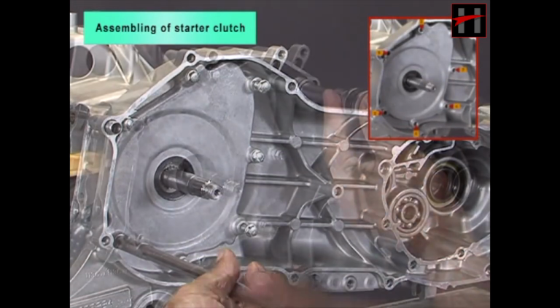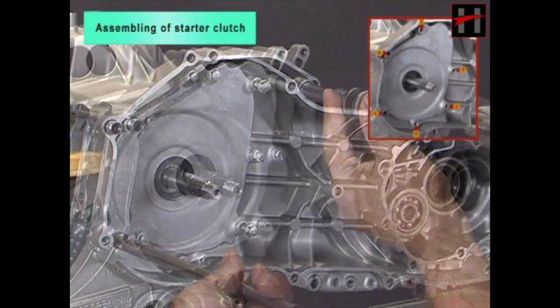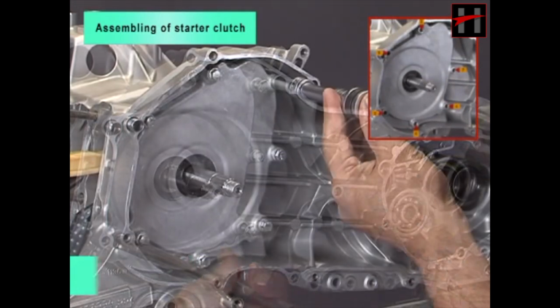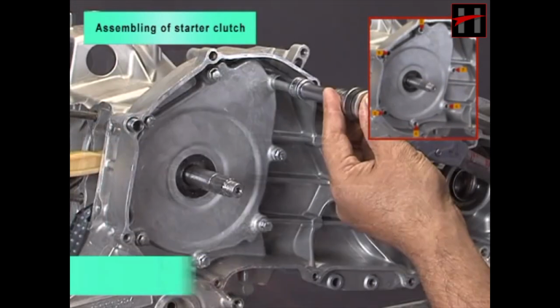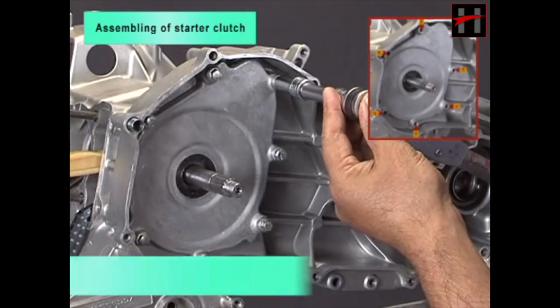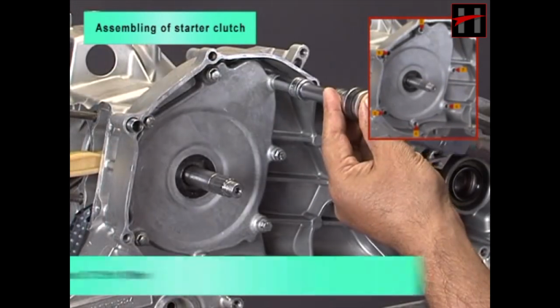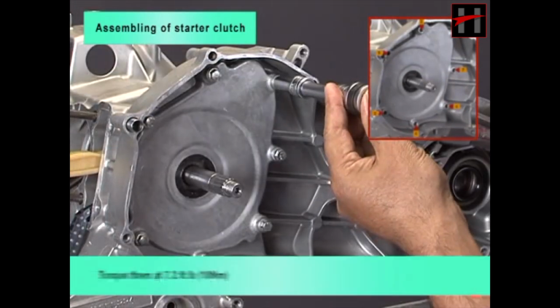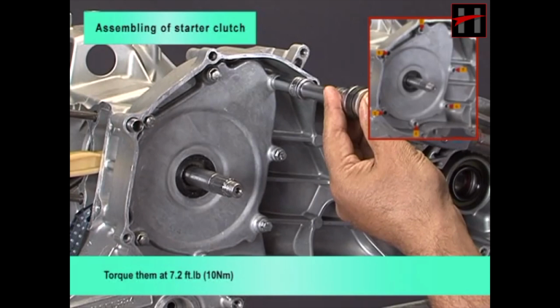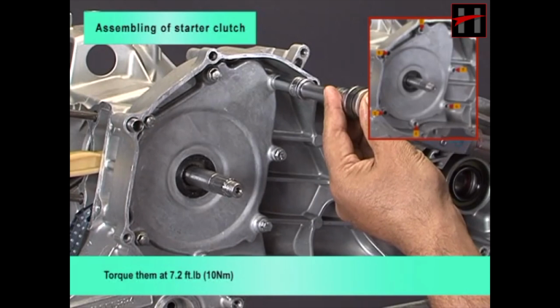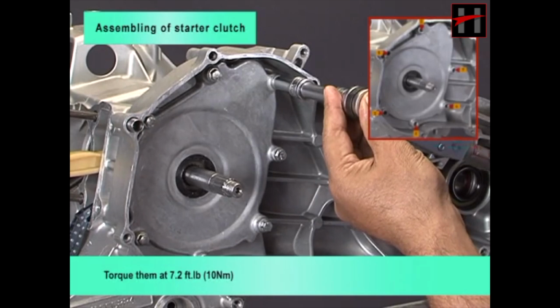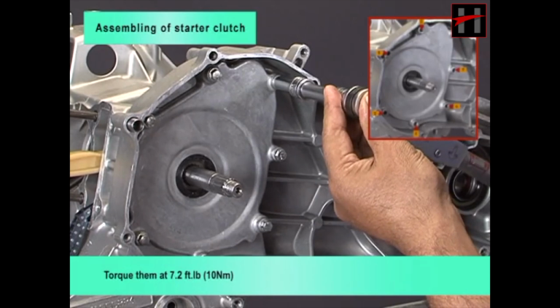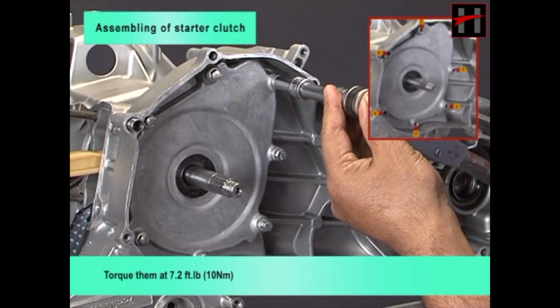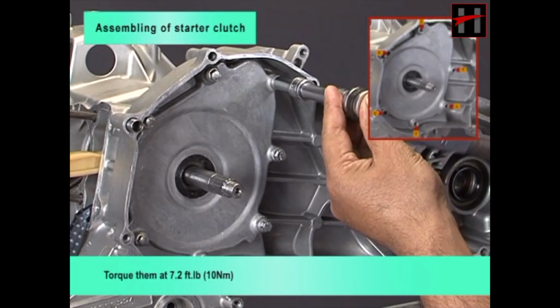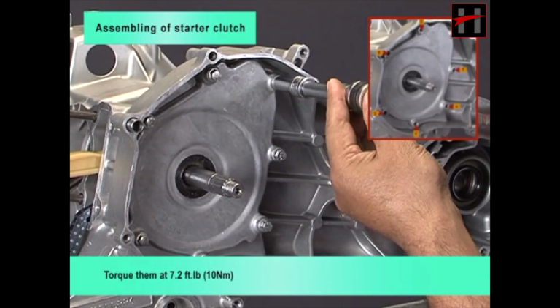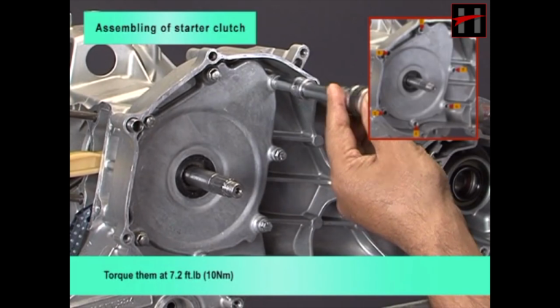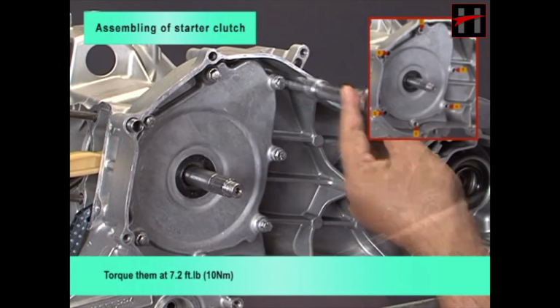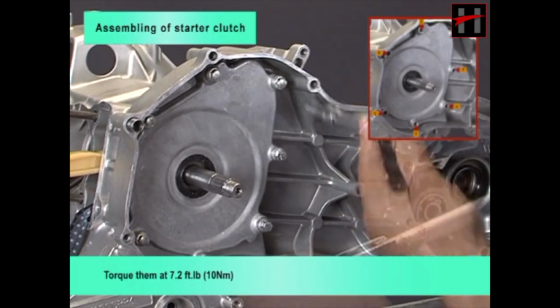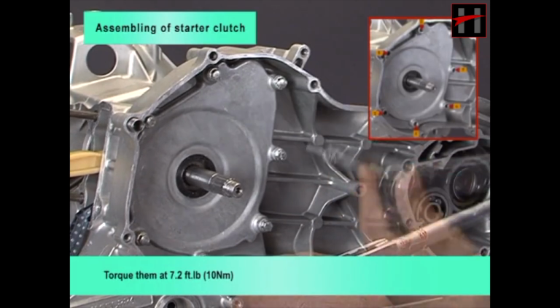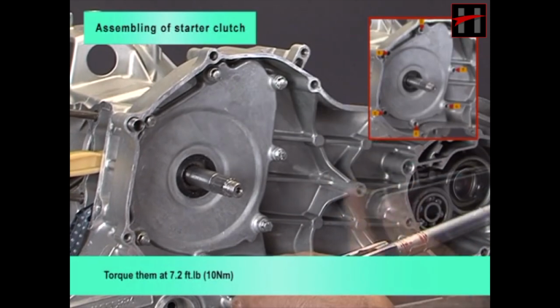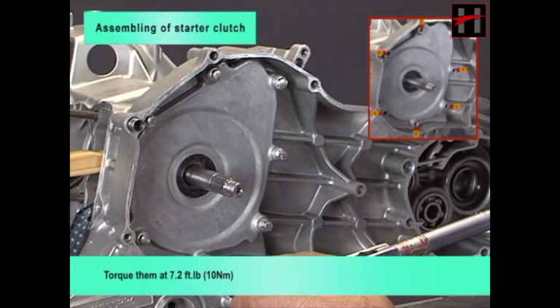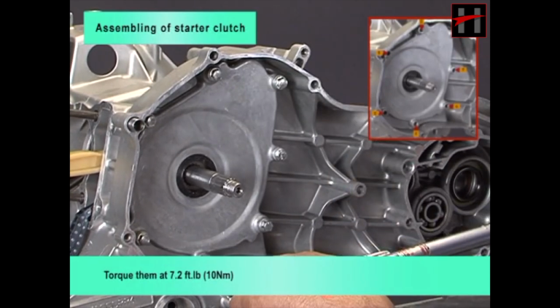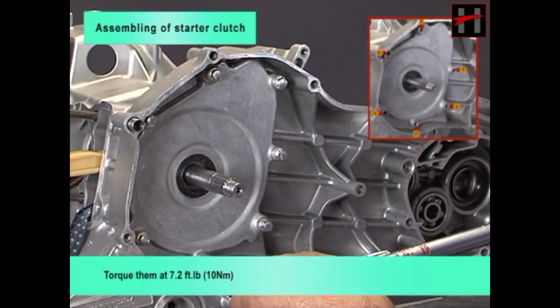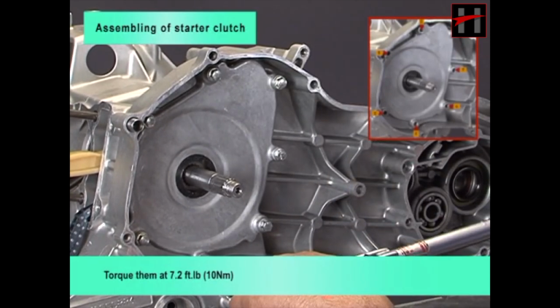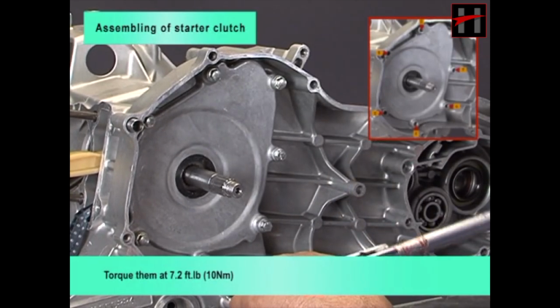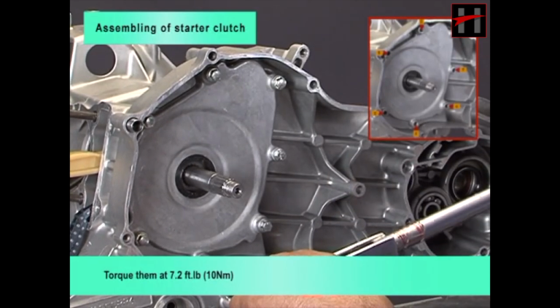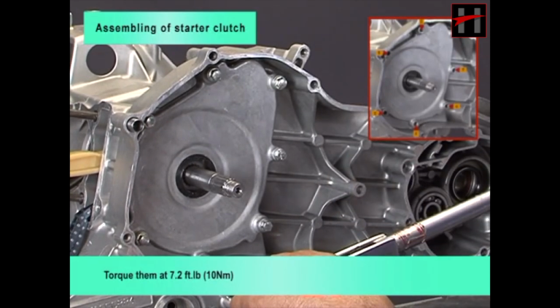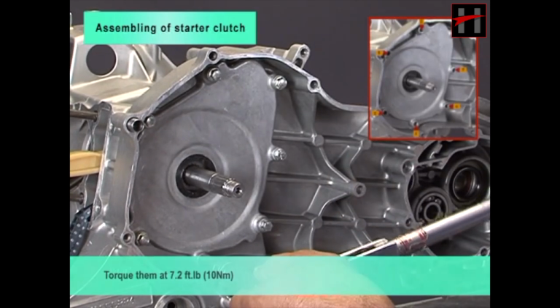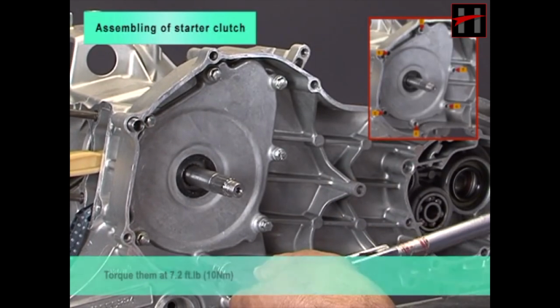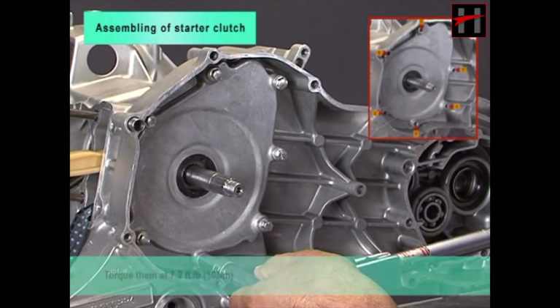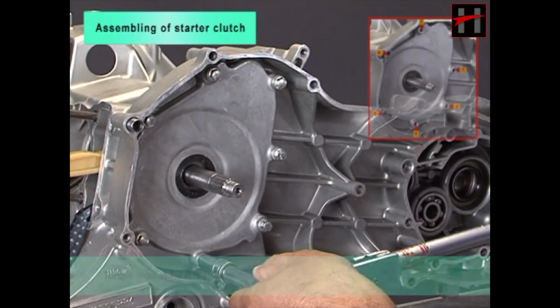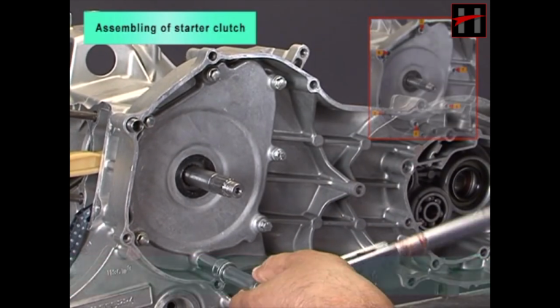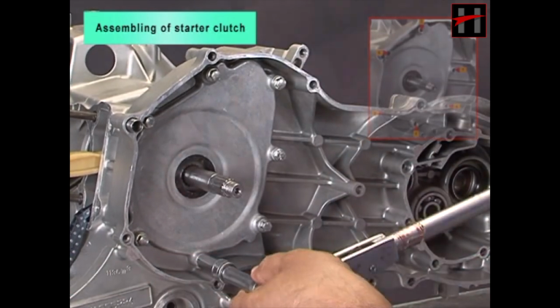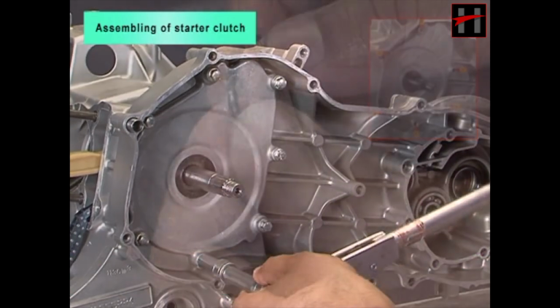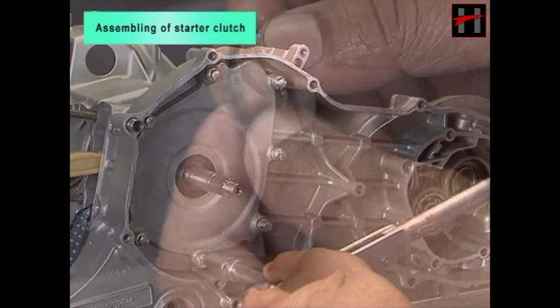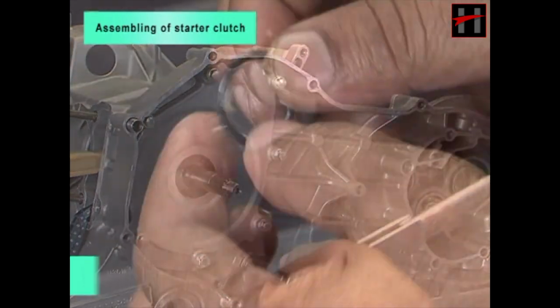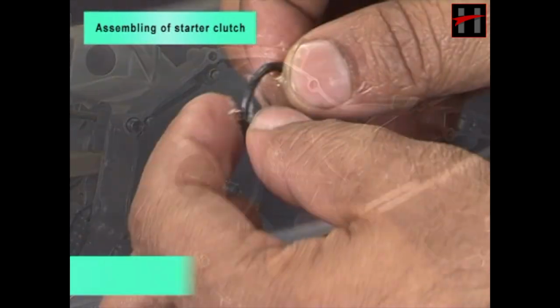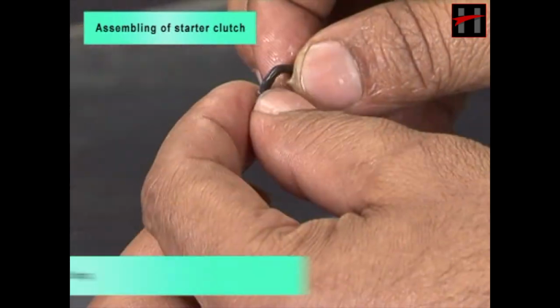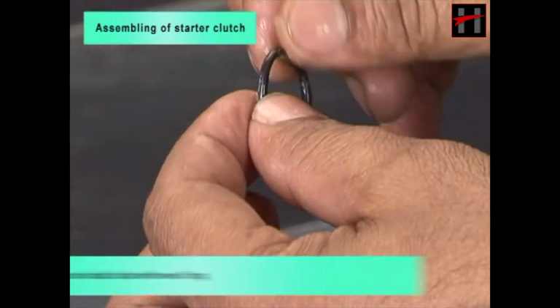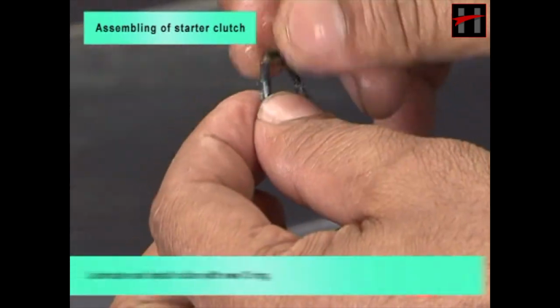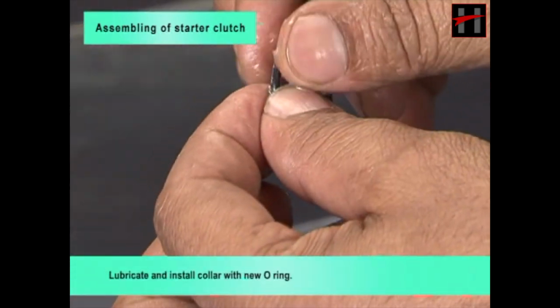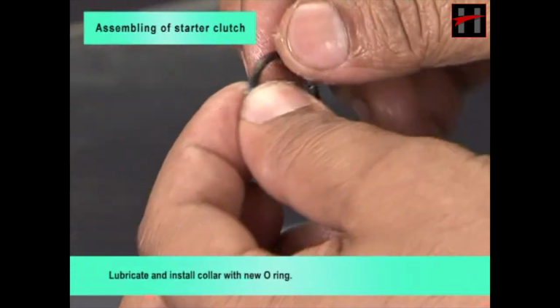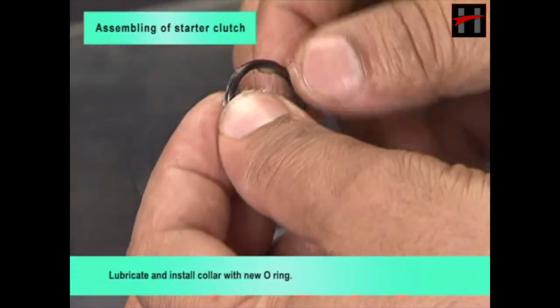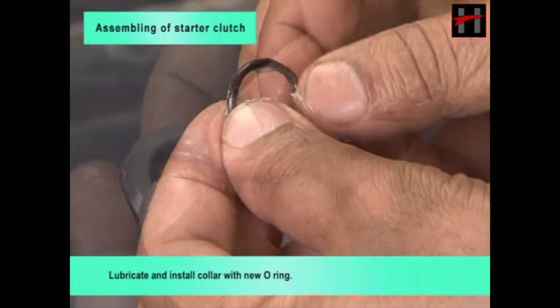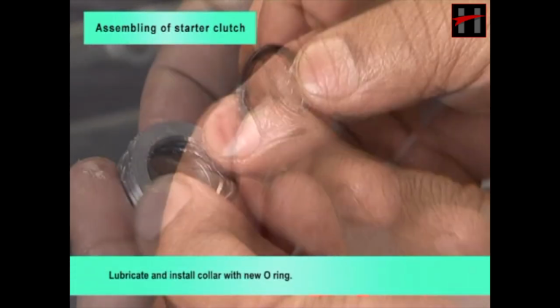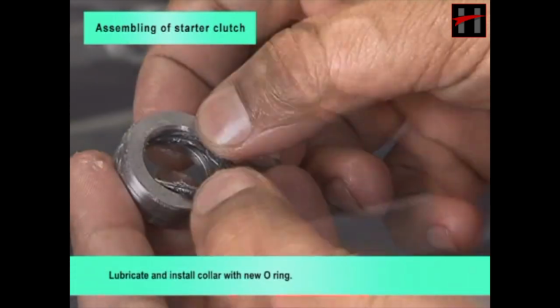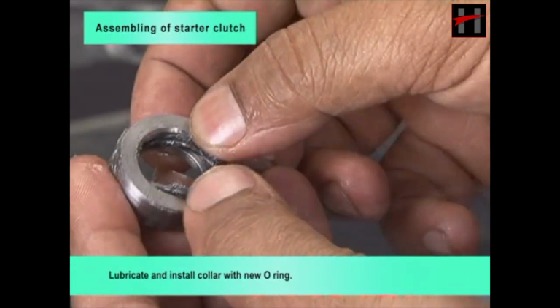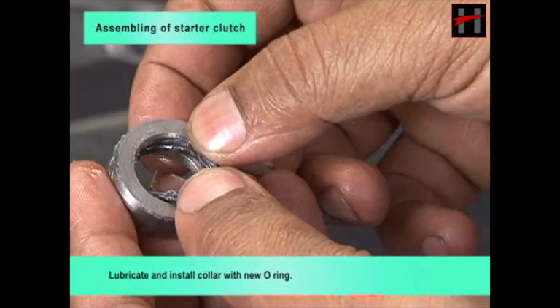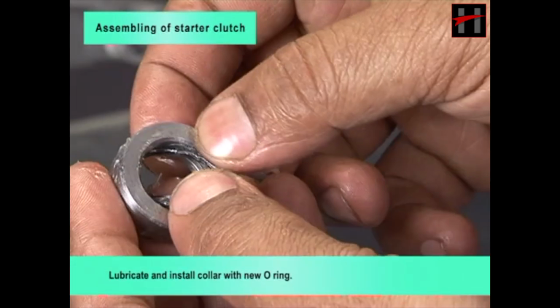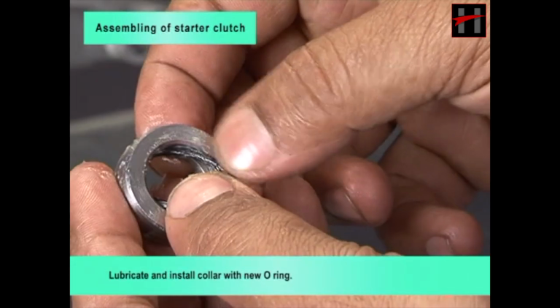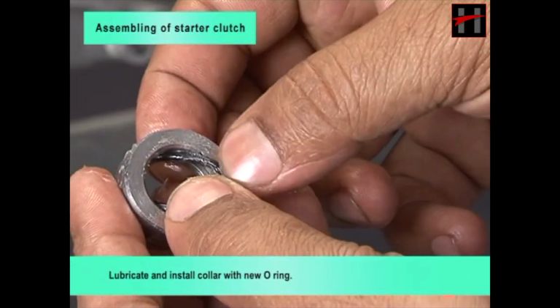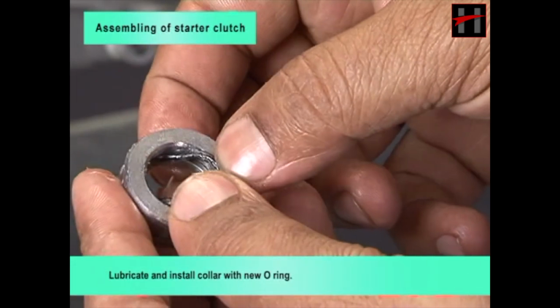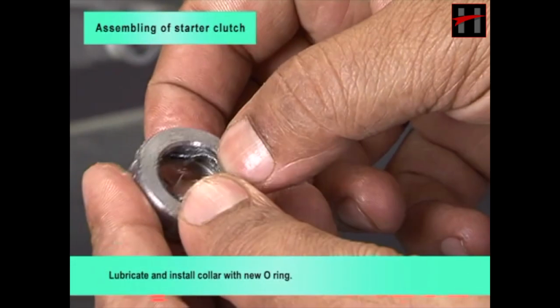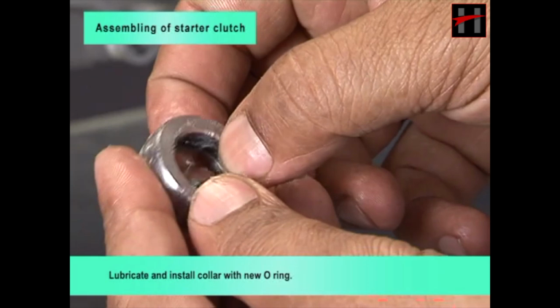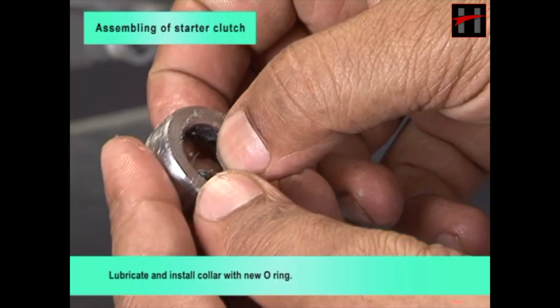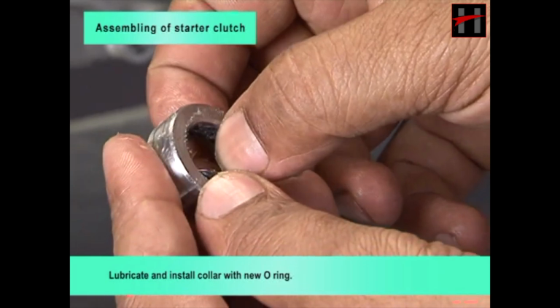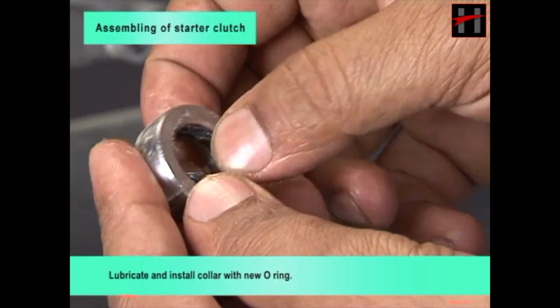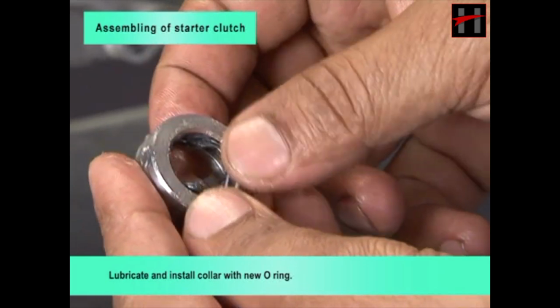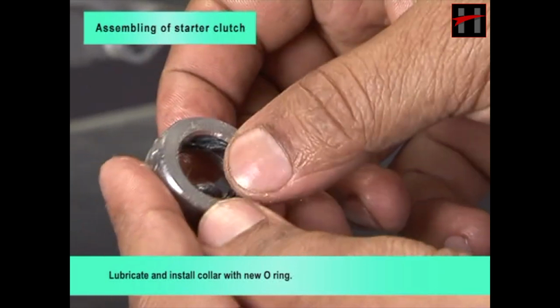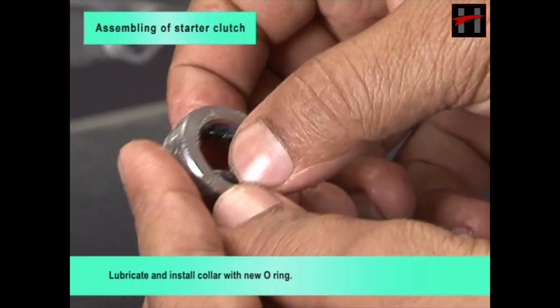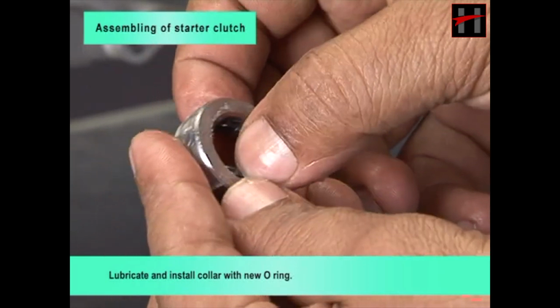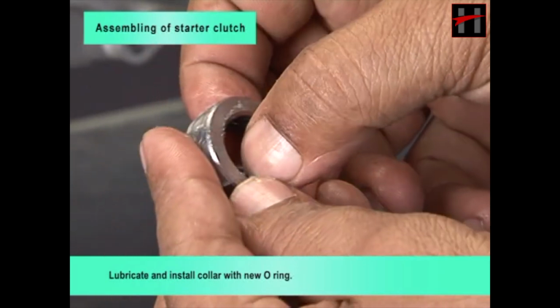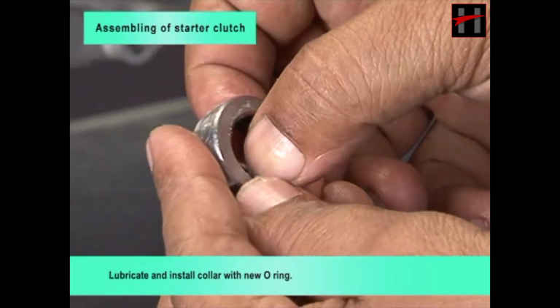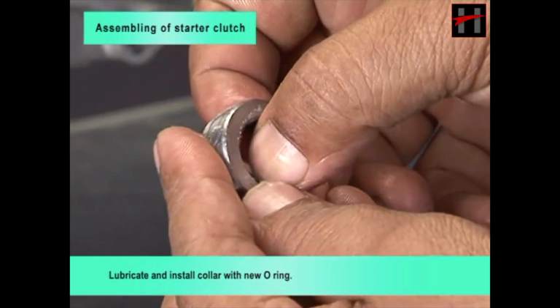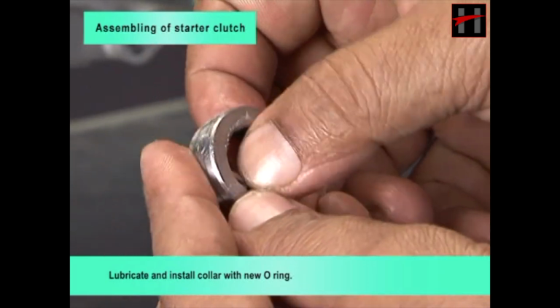Torque them at 7.2 foot-pounds. Lubricate and install the collar with a new O-ring.